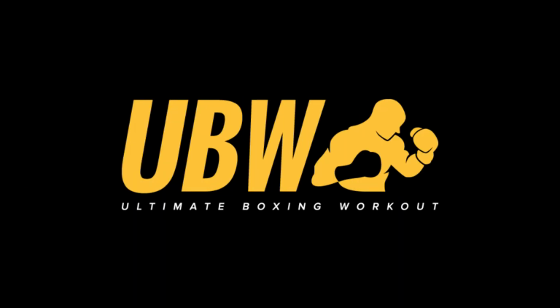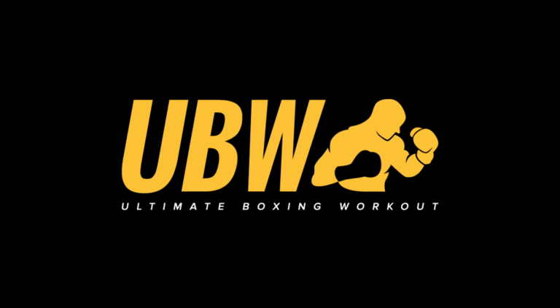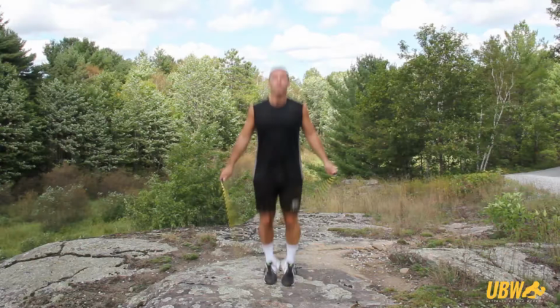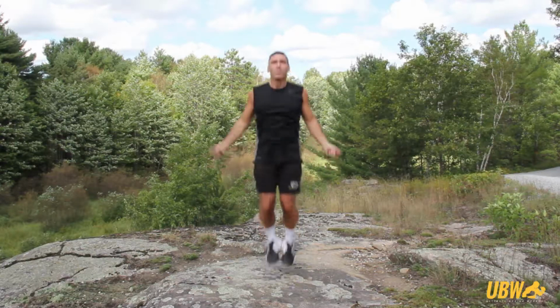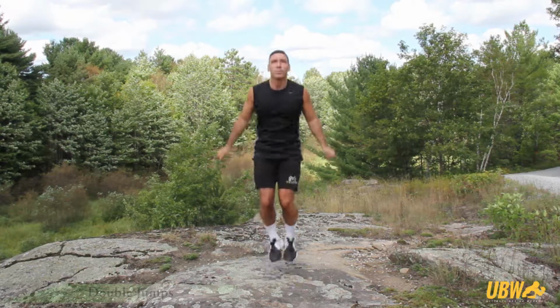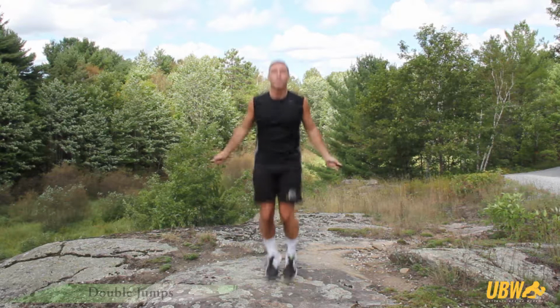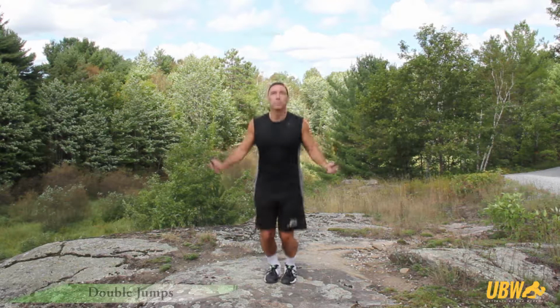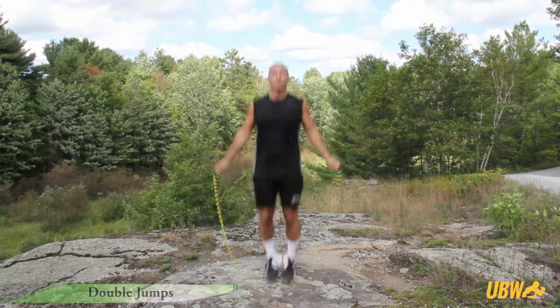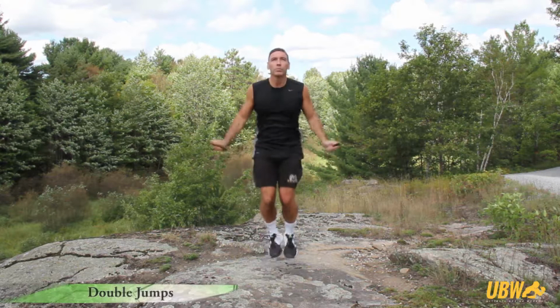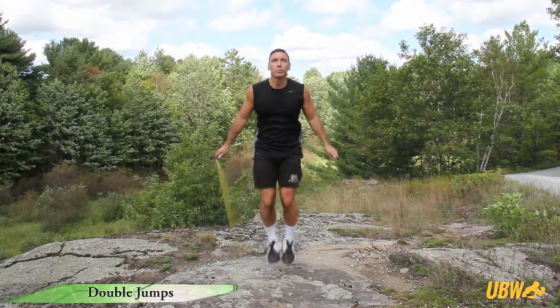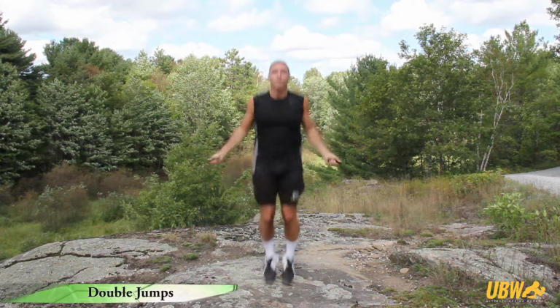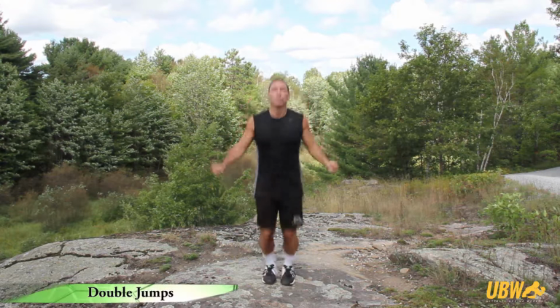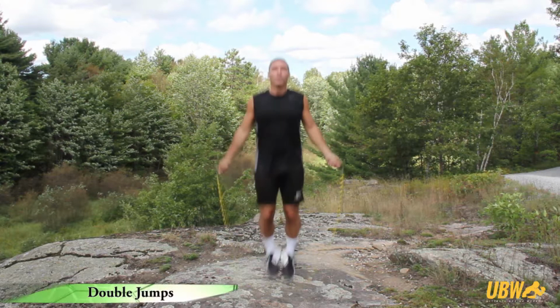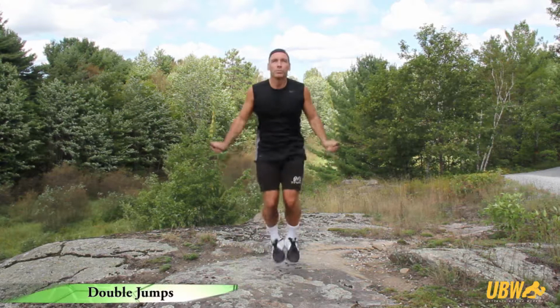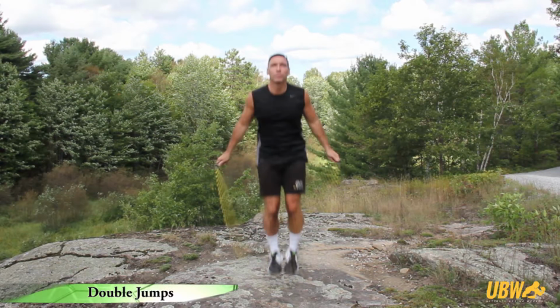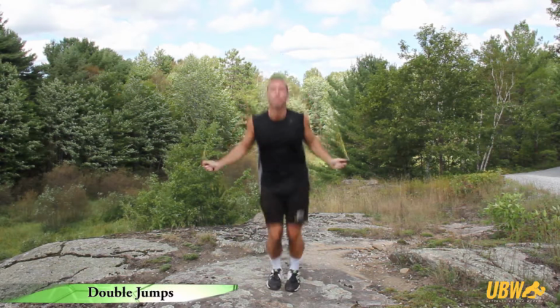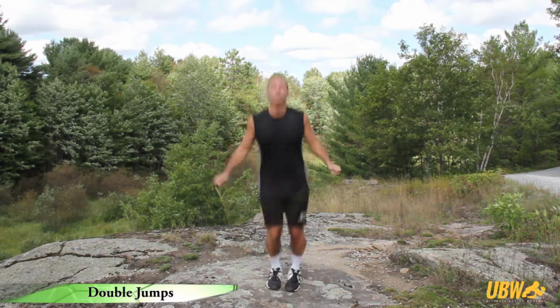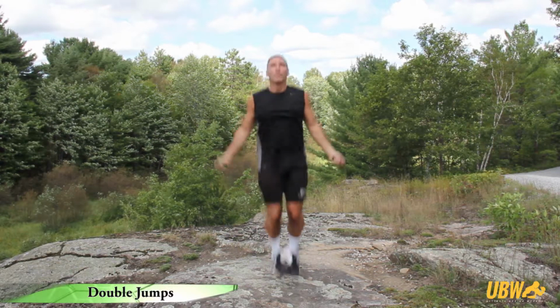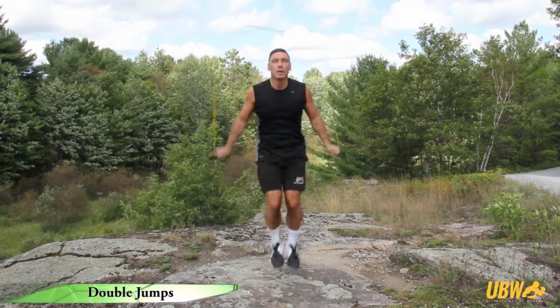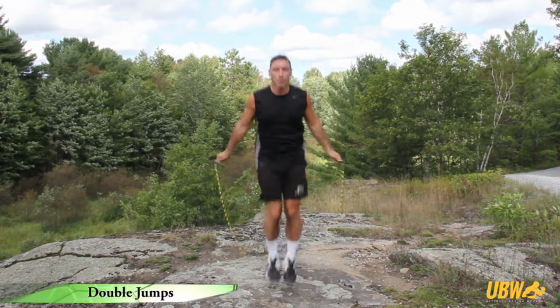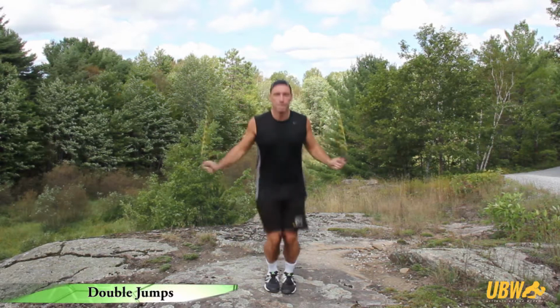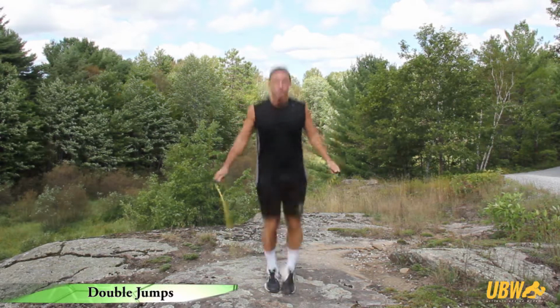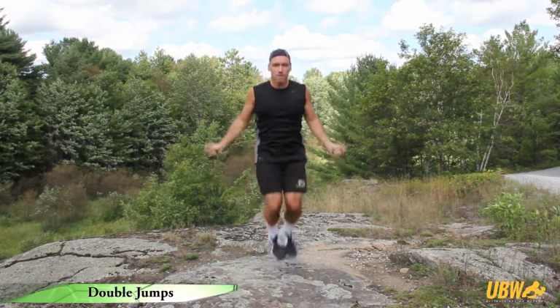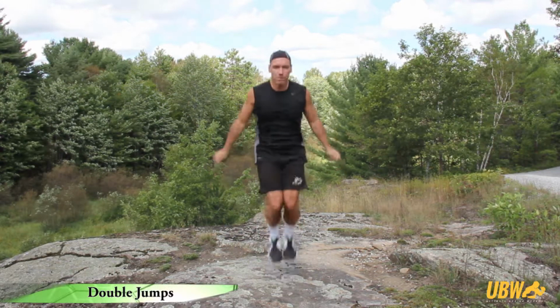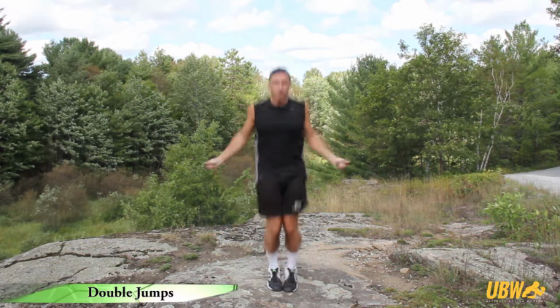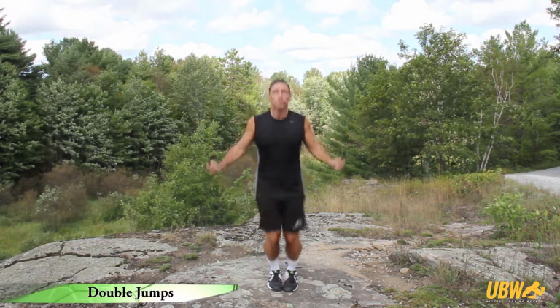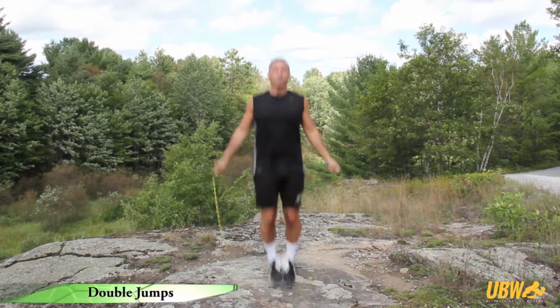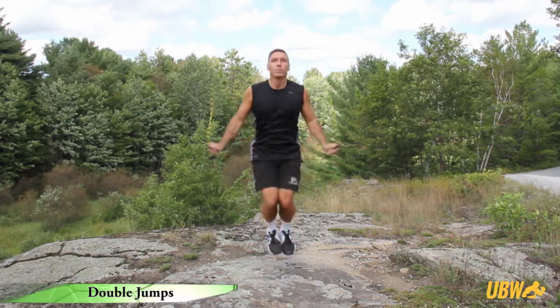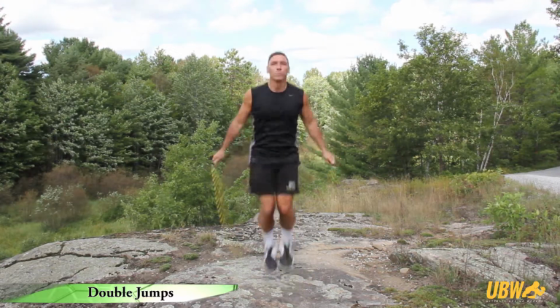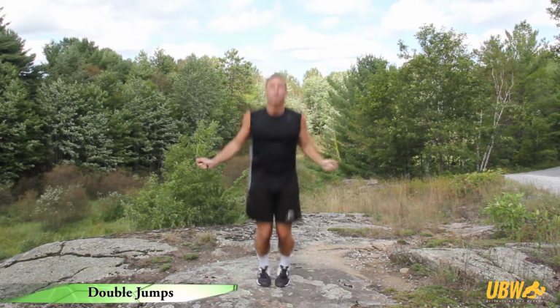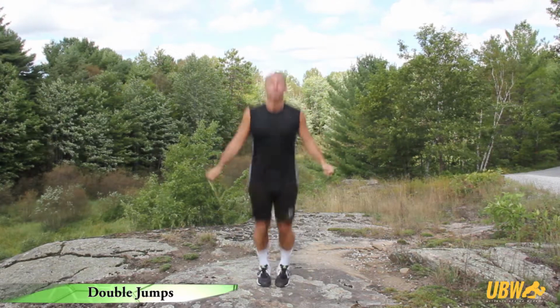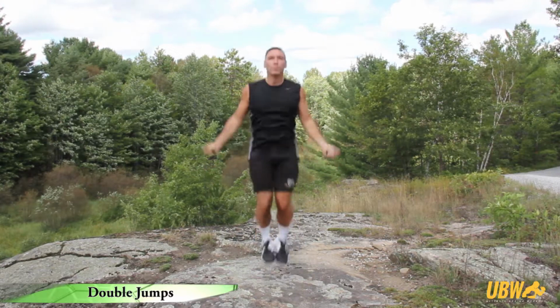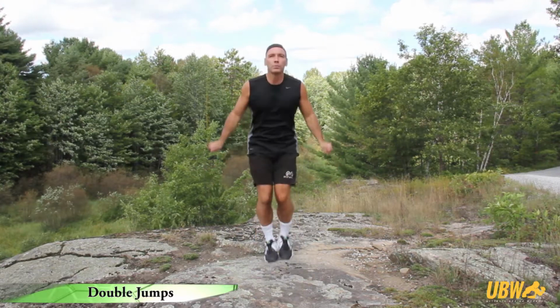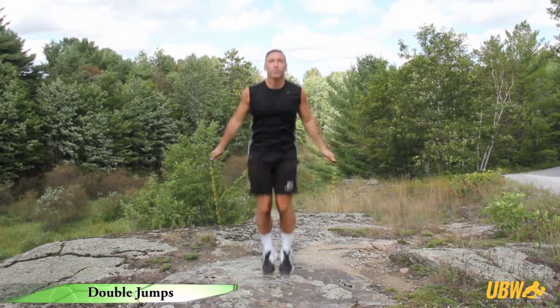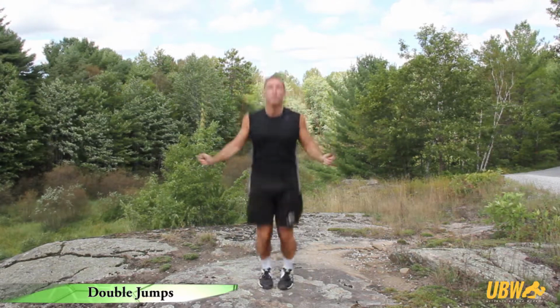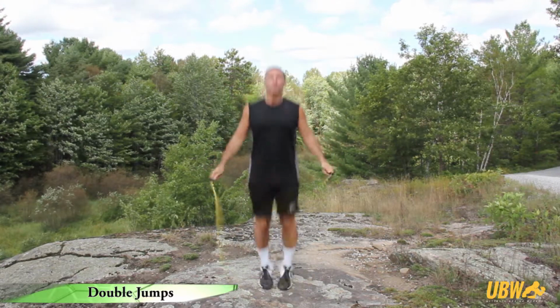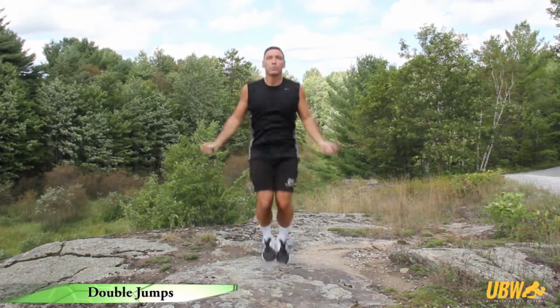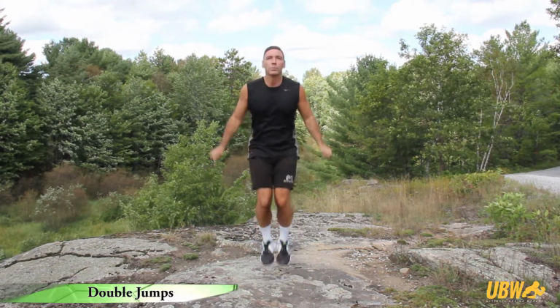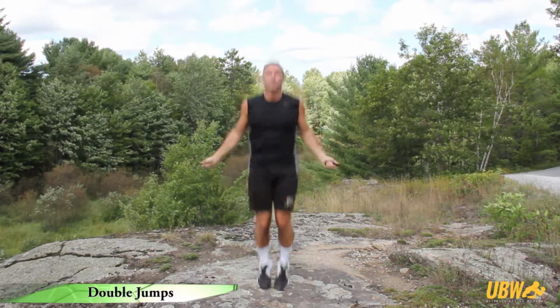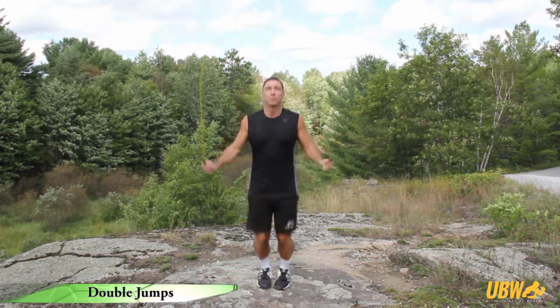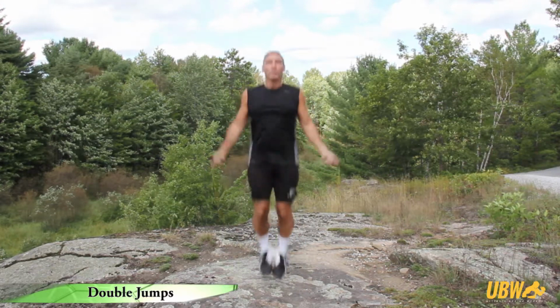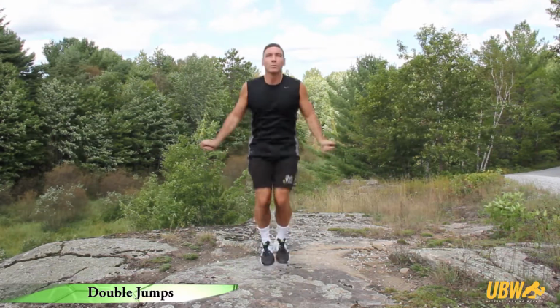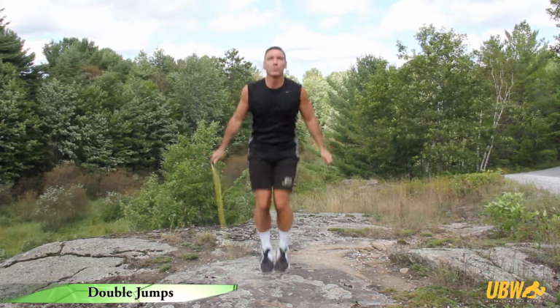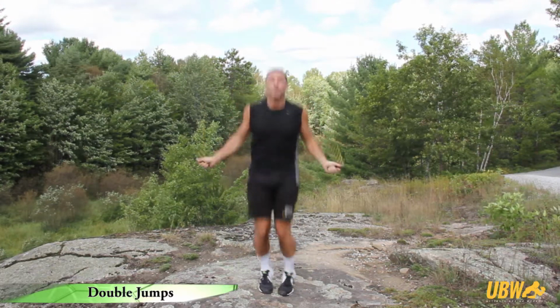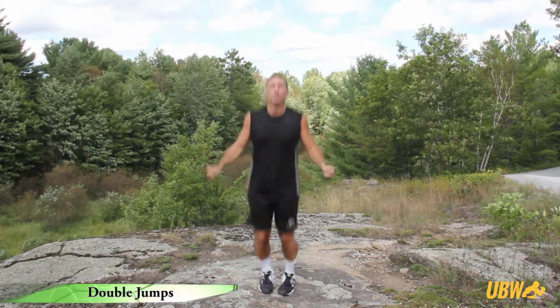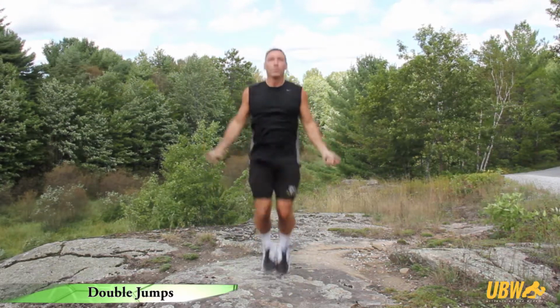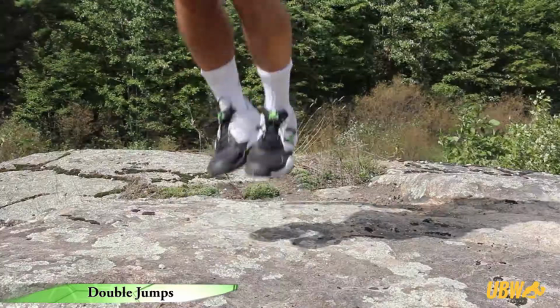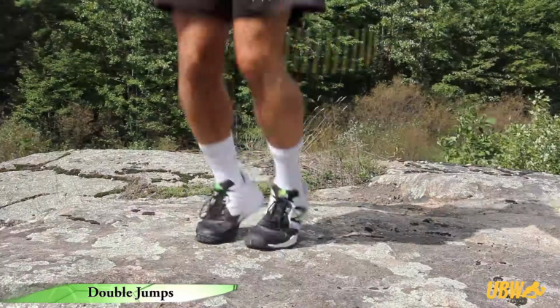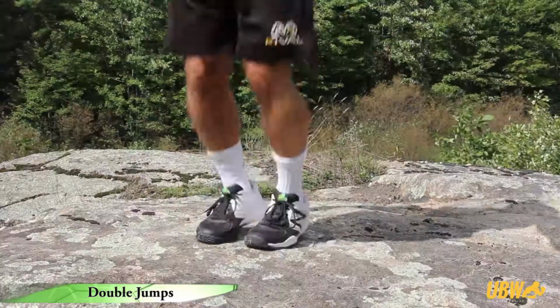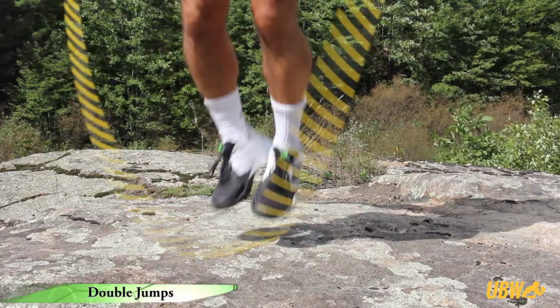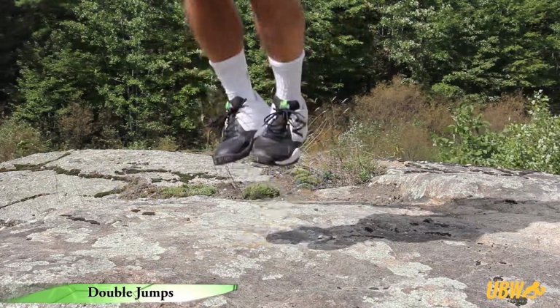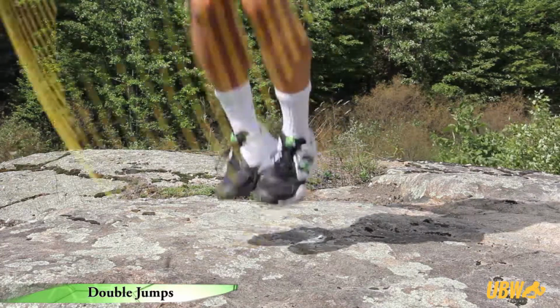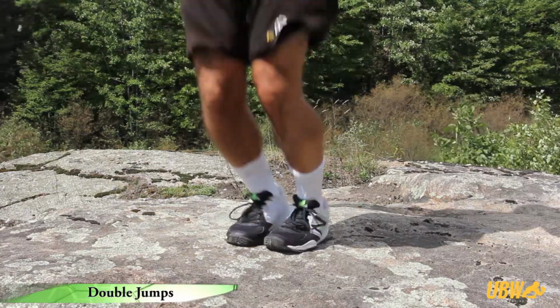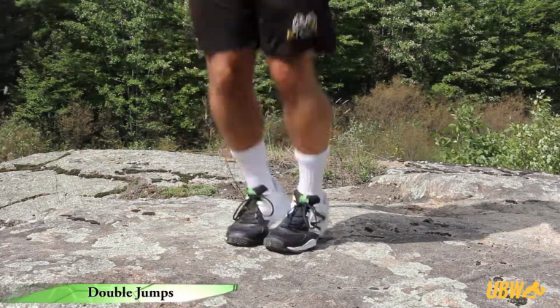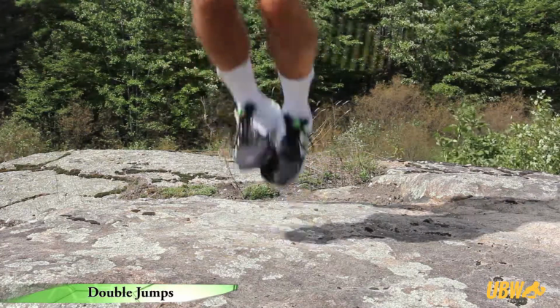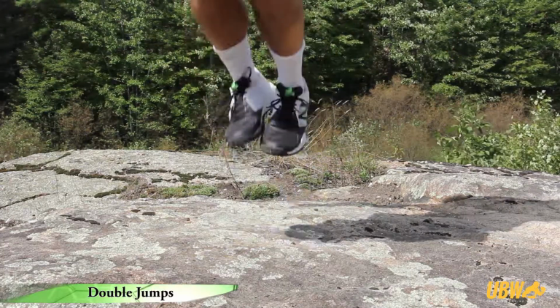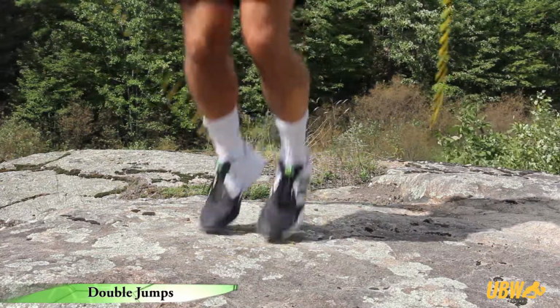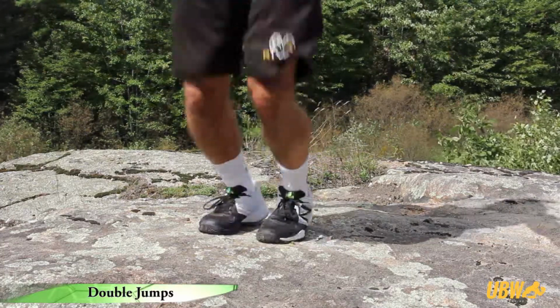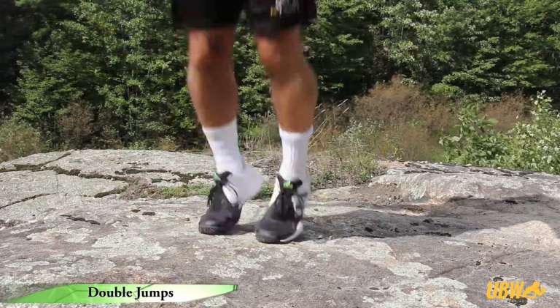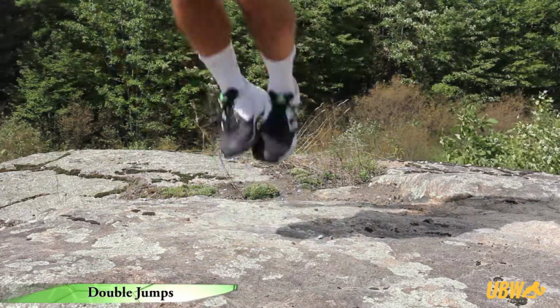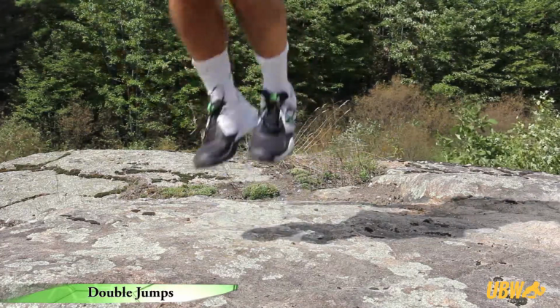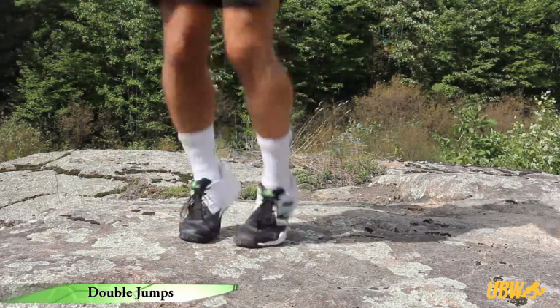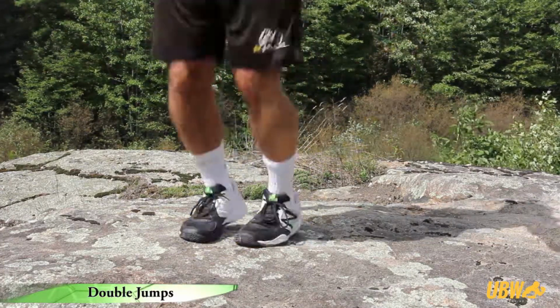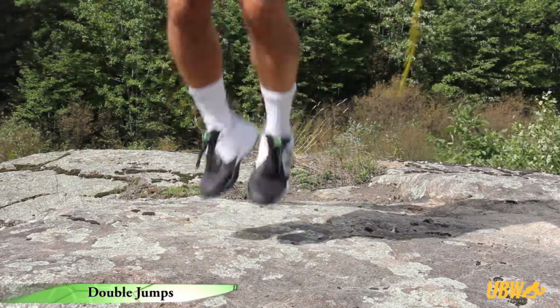Double jumps, also known as double hops or double unders, will challenge your cardio fitness and muscular endurance.